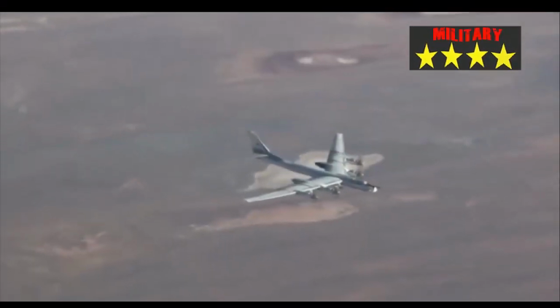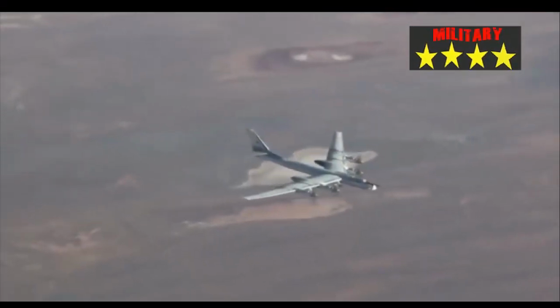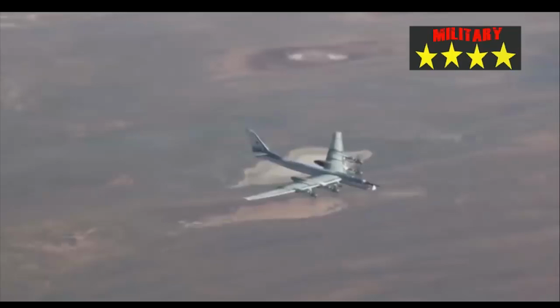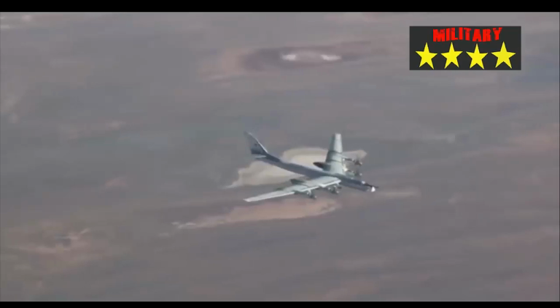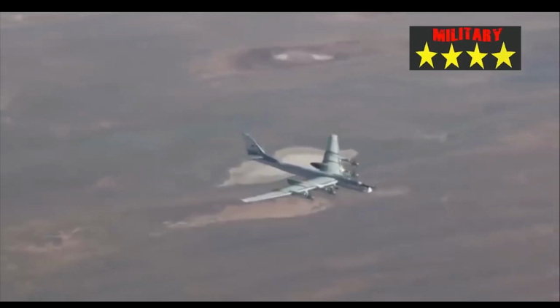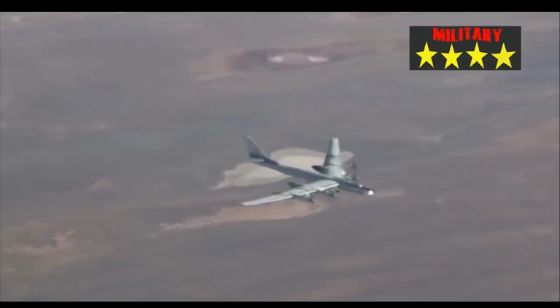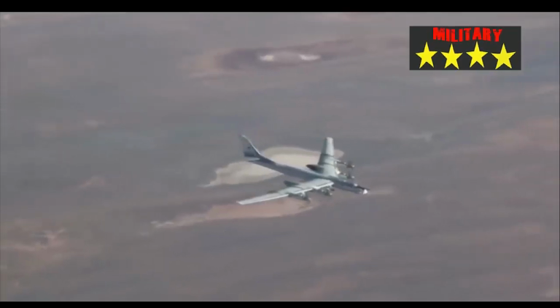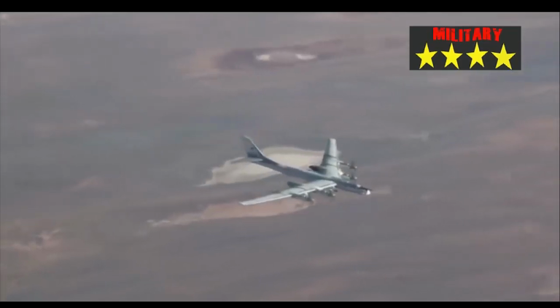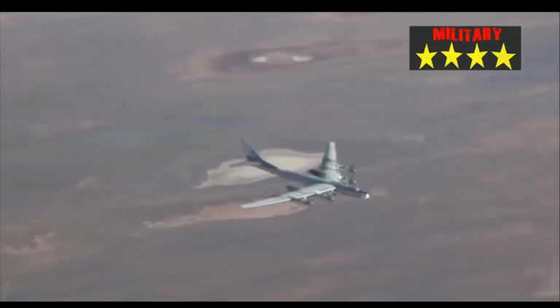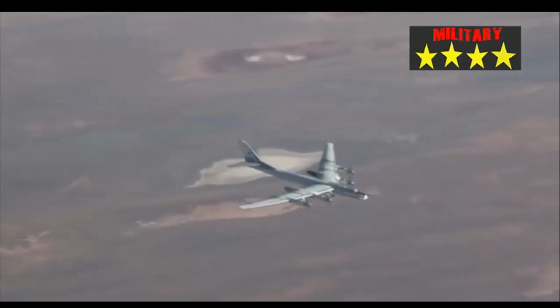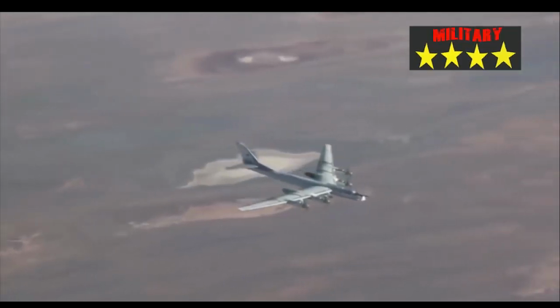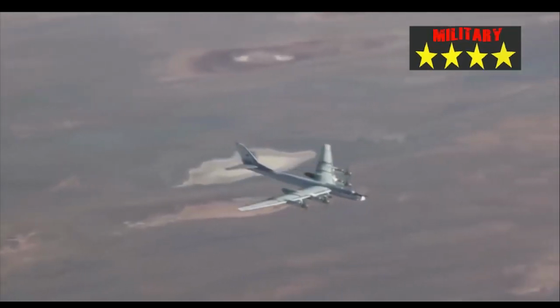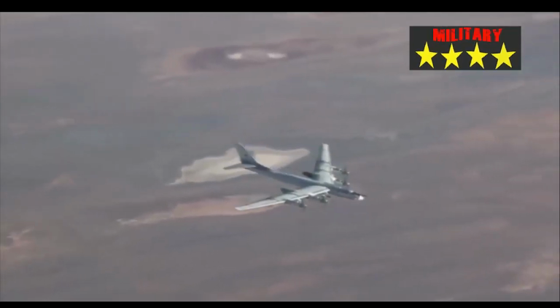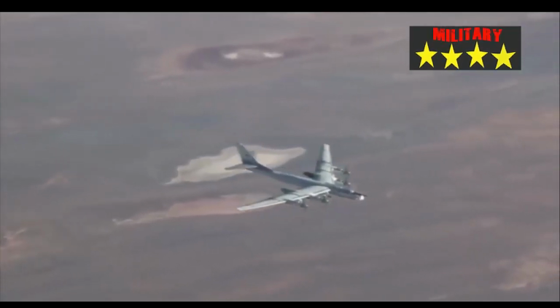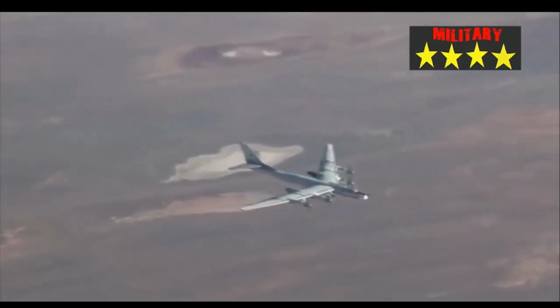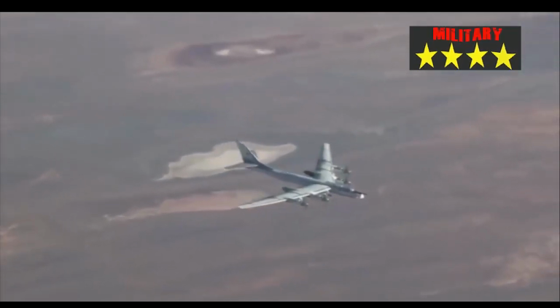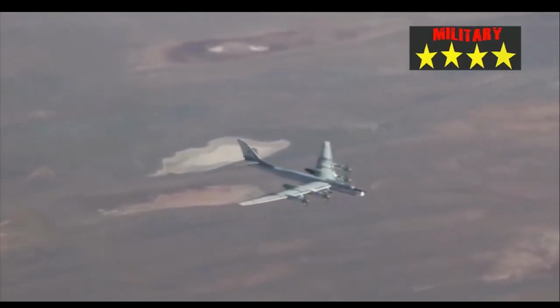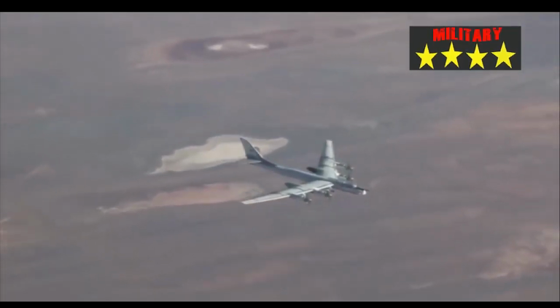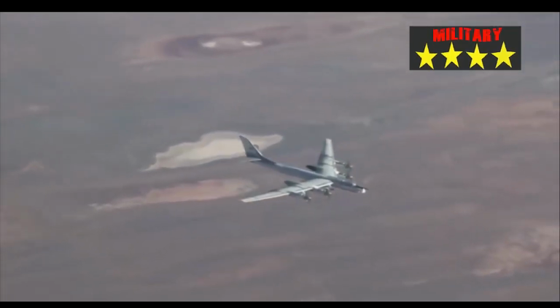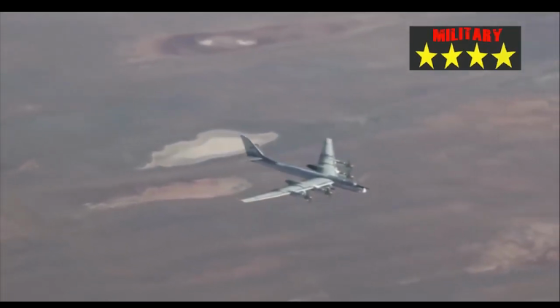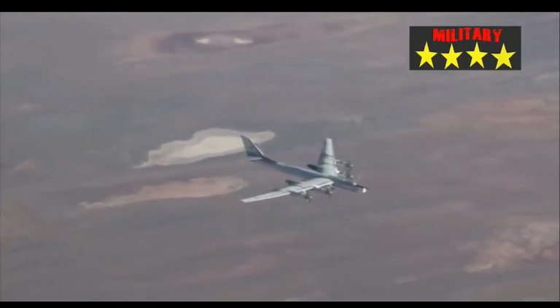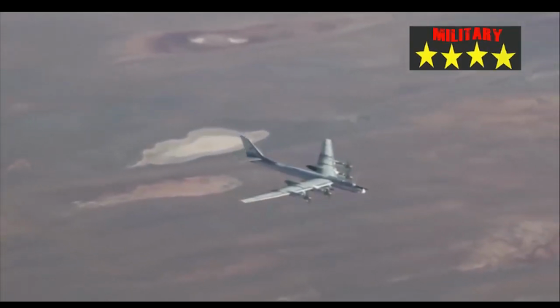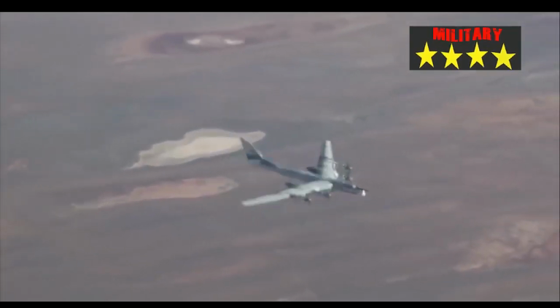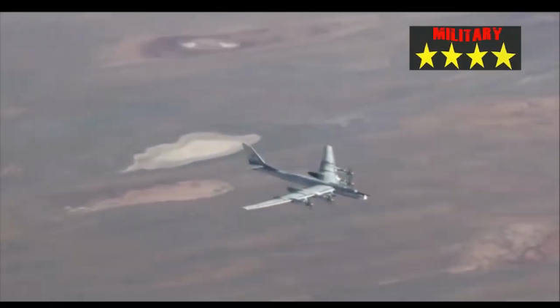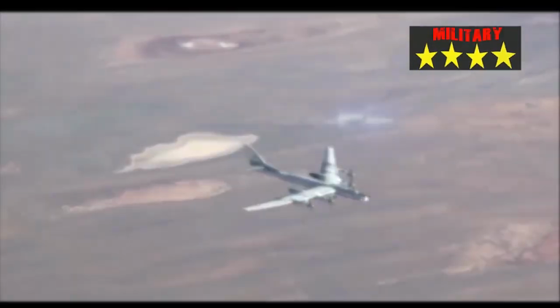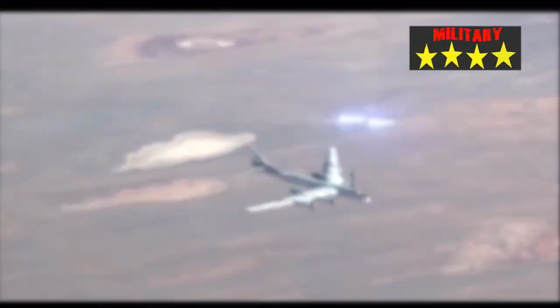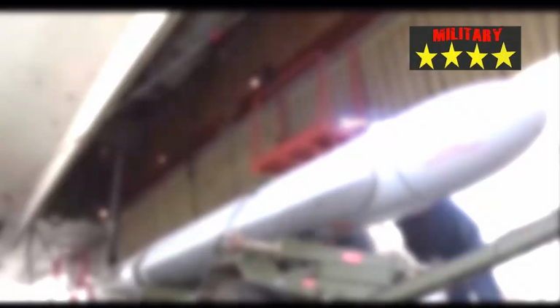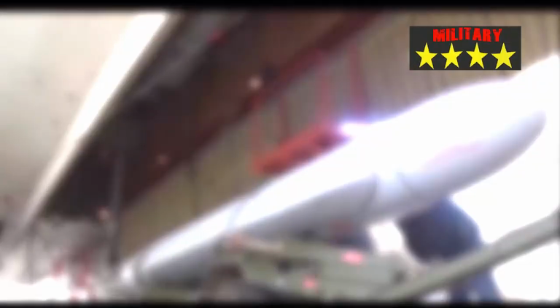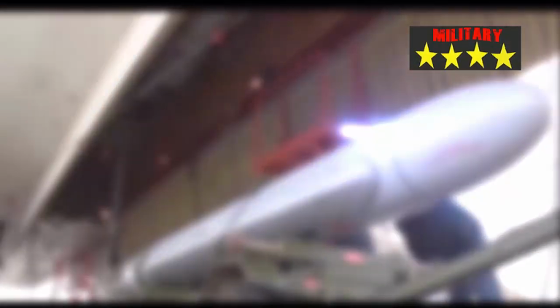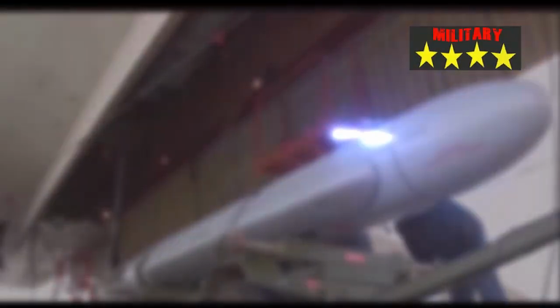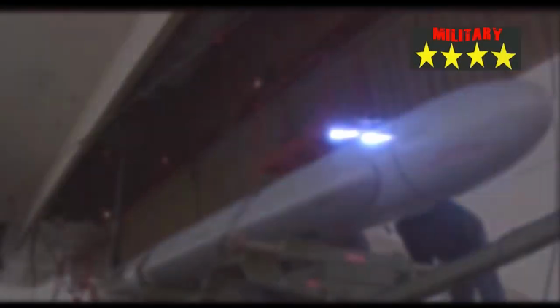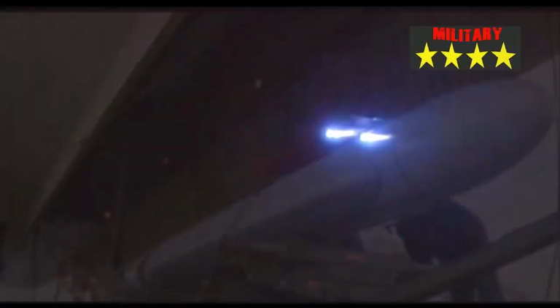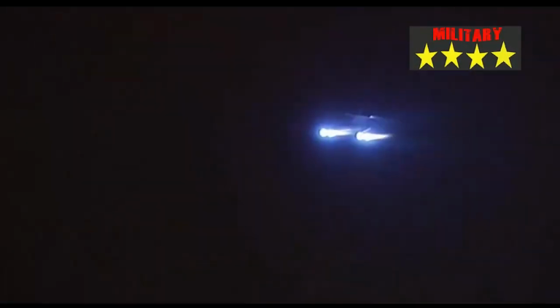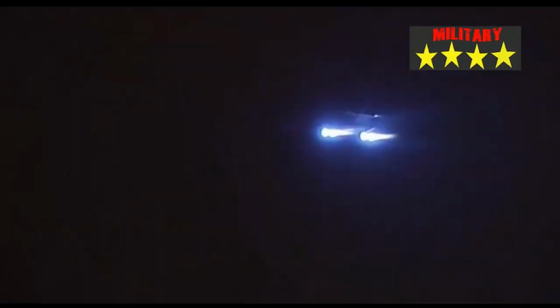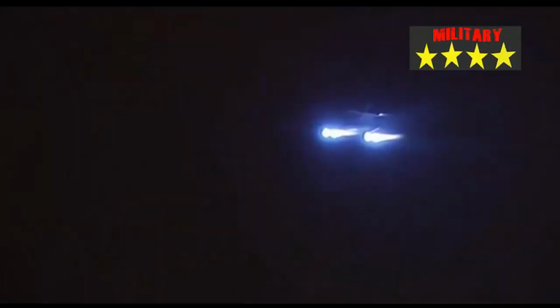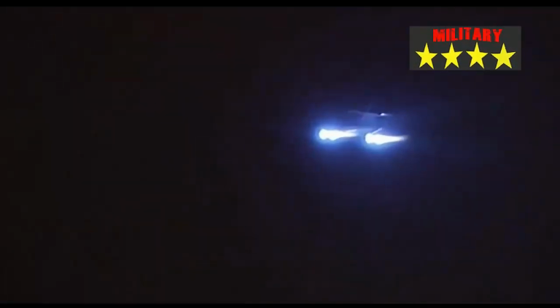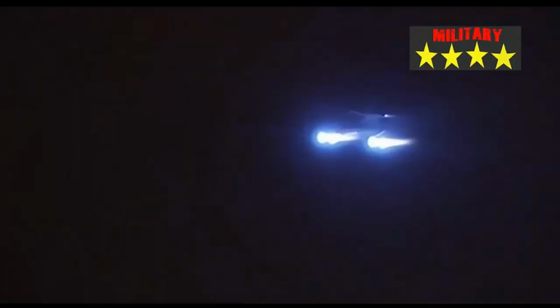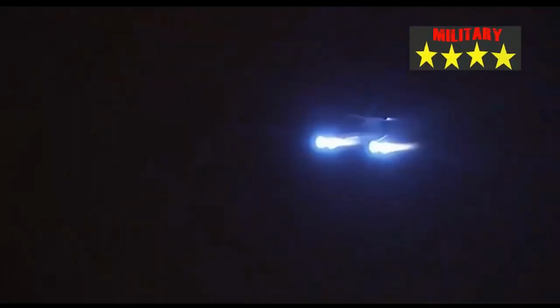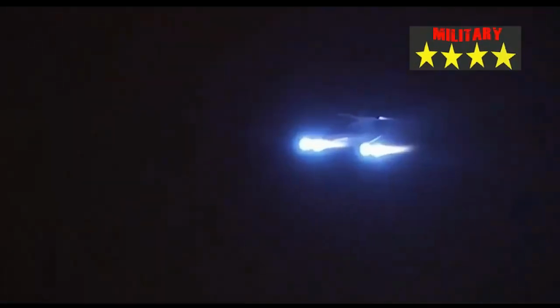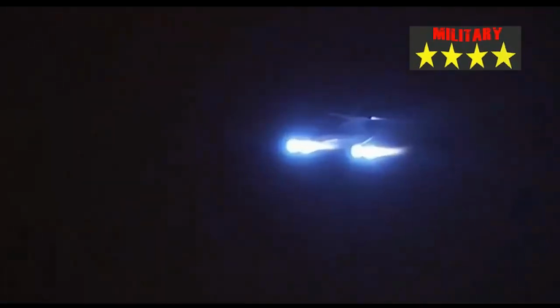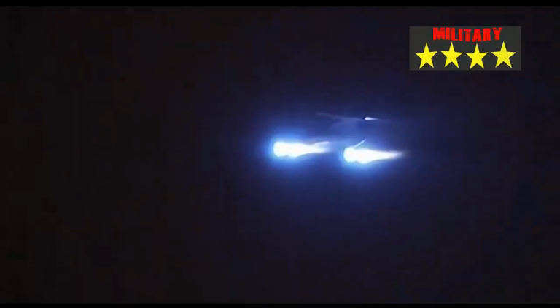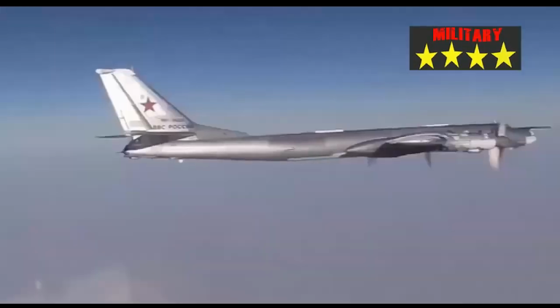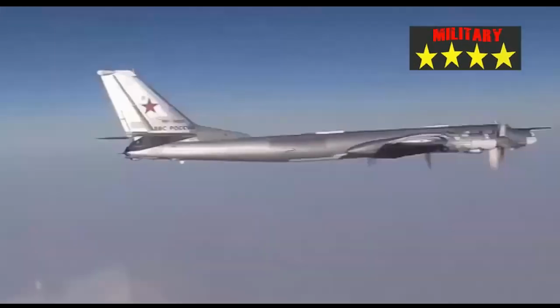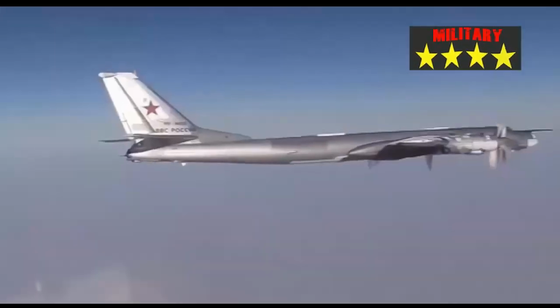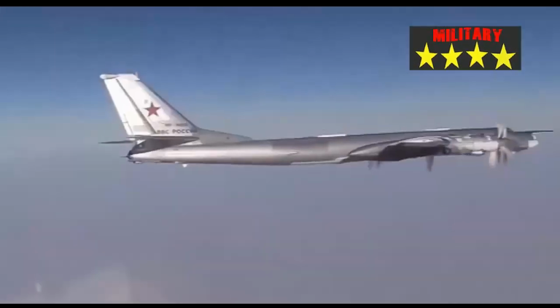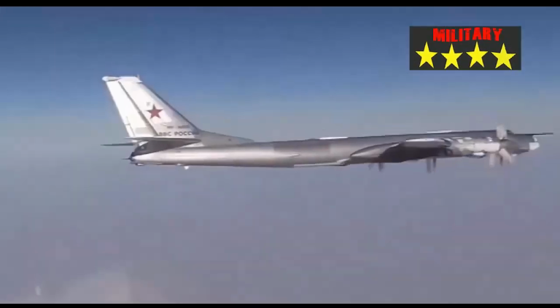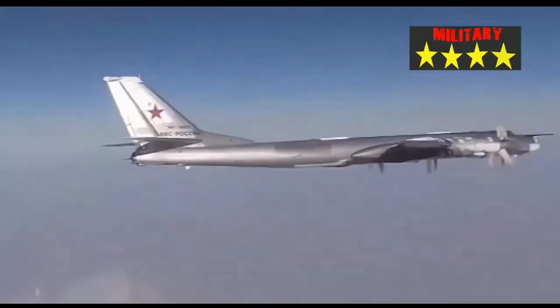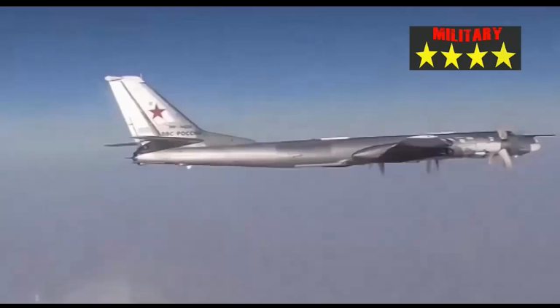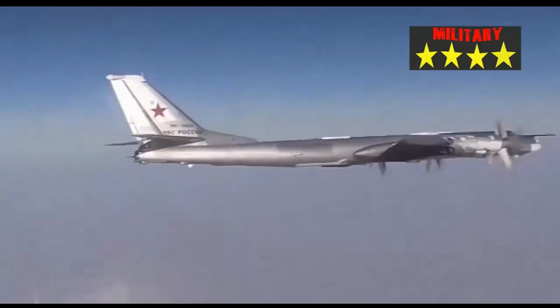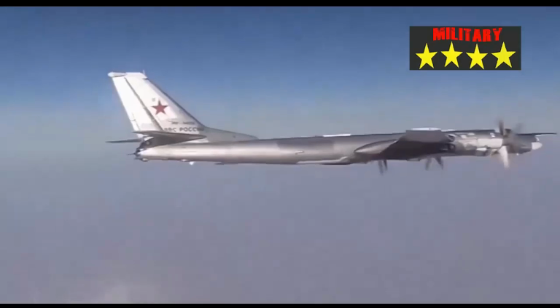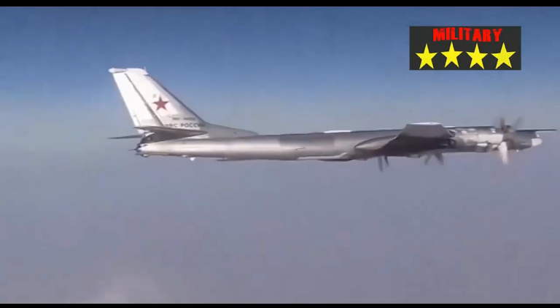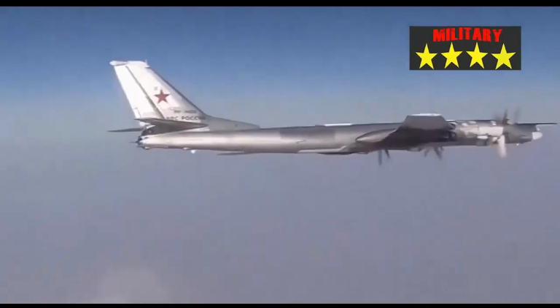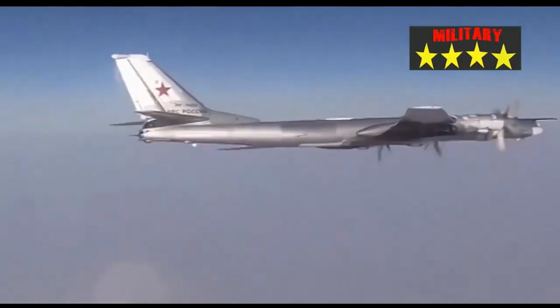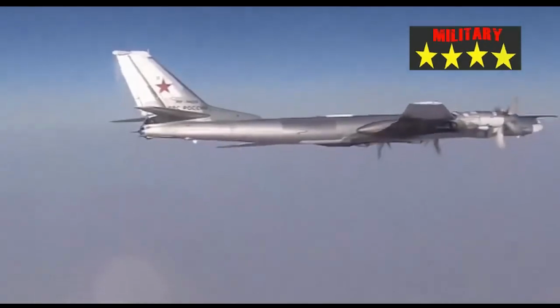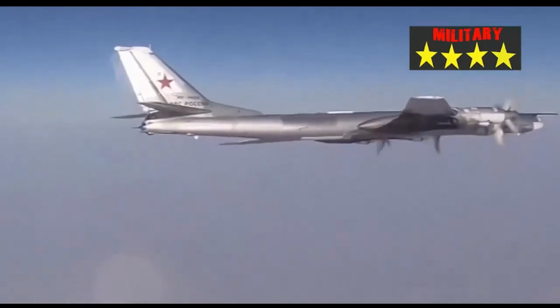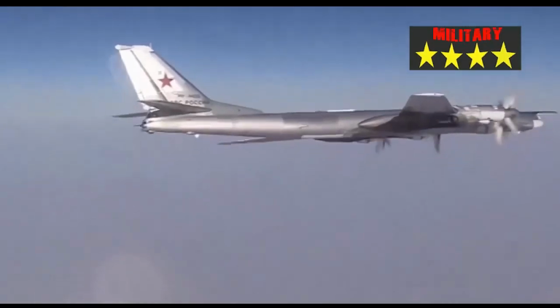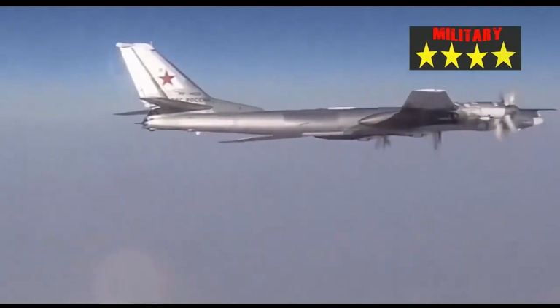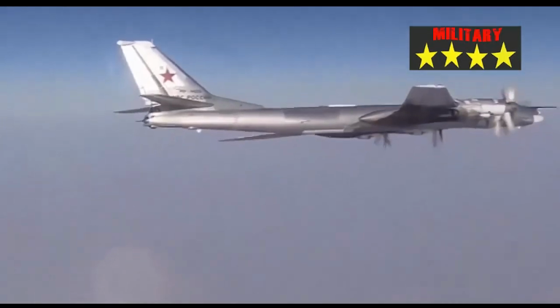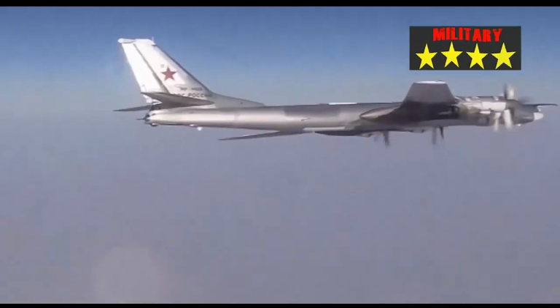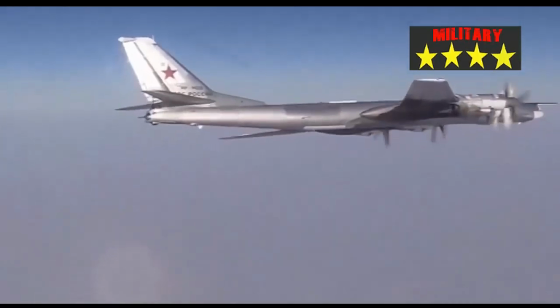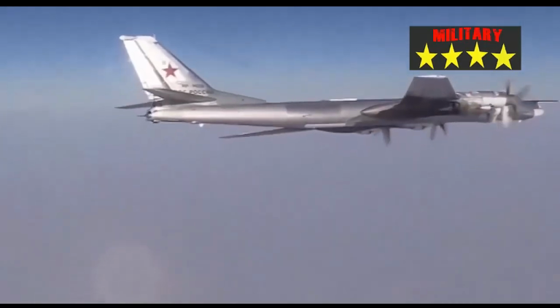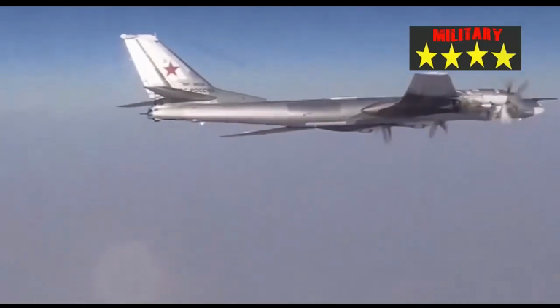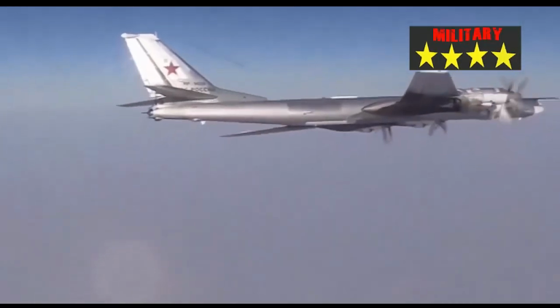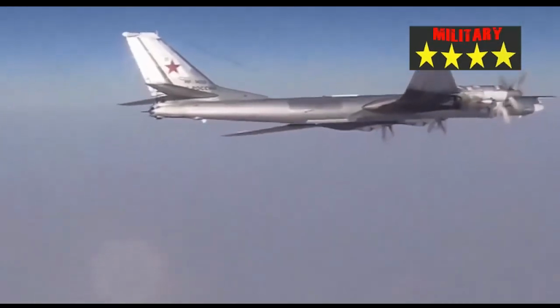In 2022, this missile was widely used by the Russian military to attack strategic targets in Ukraine.